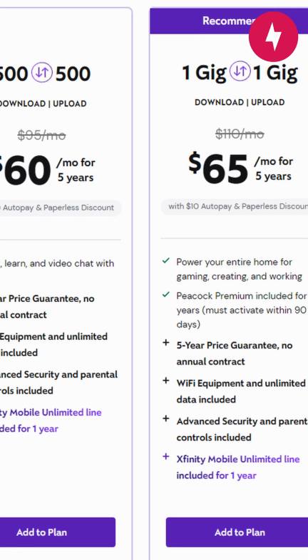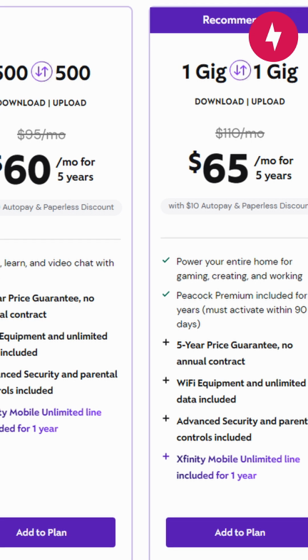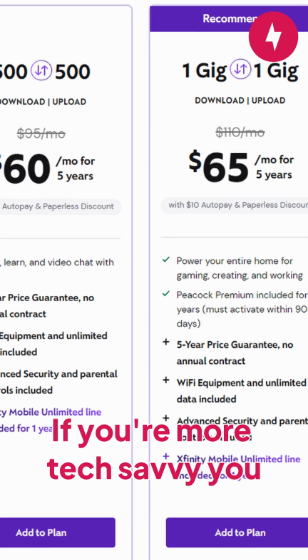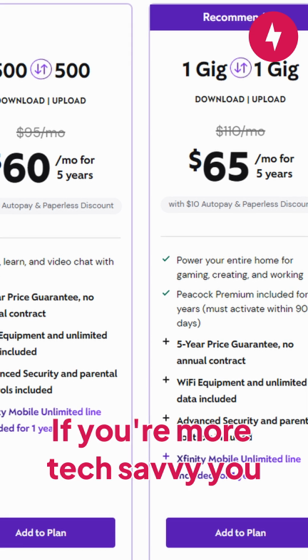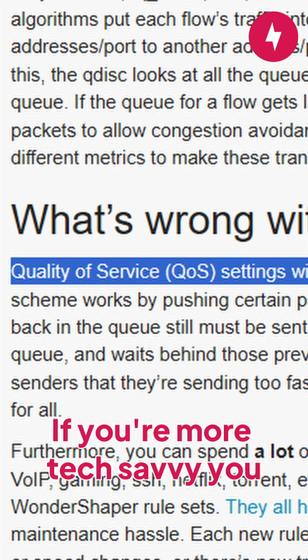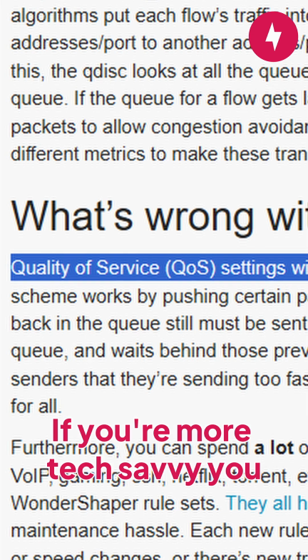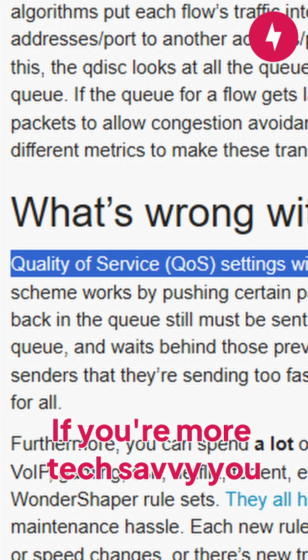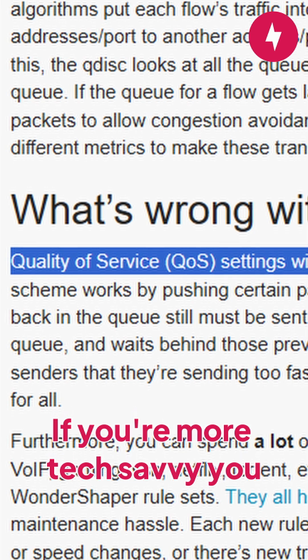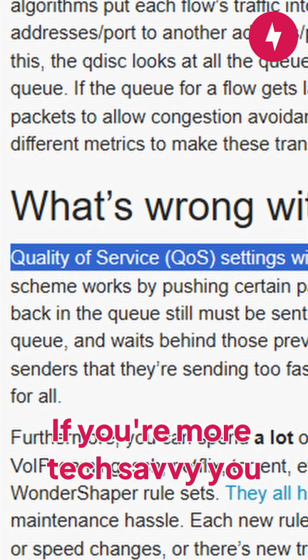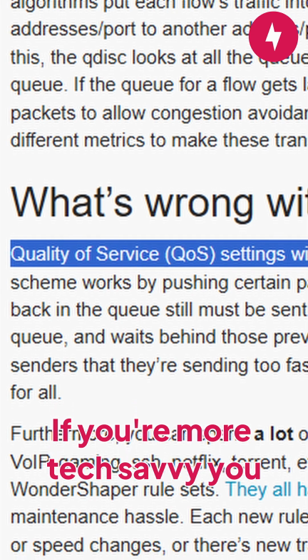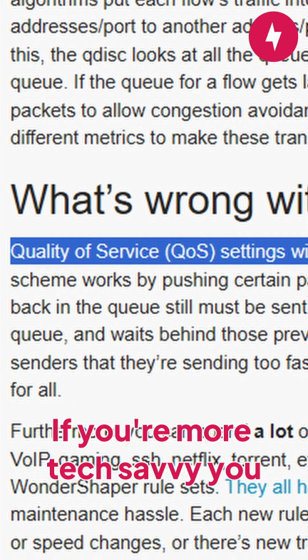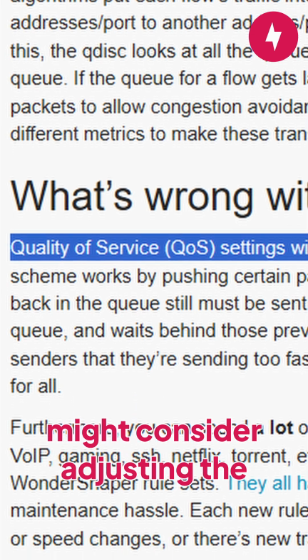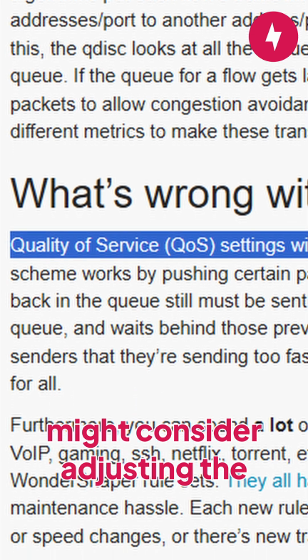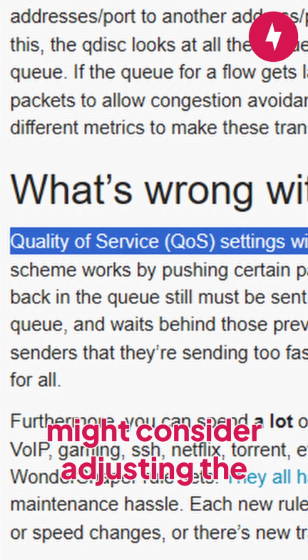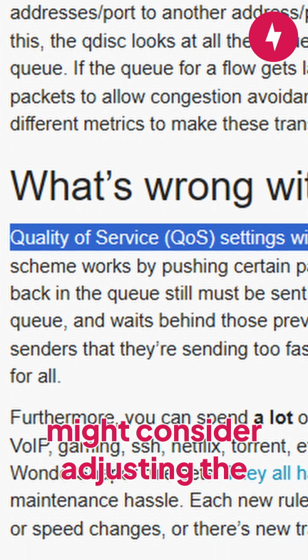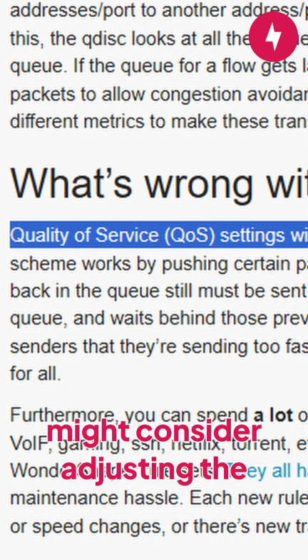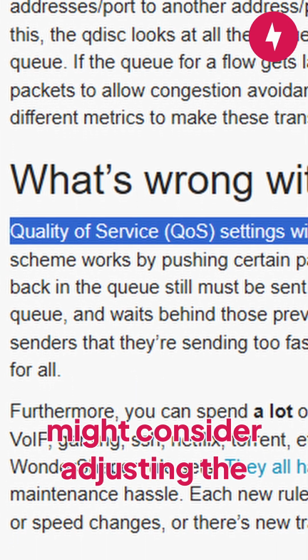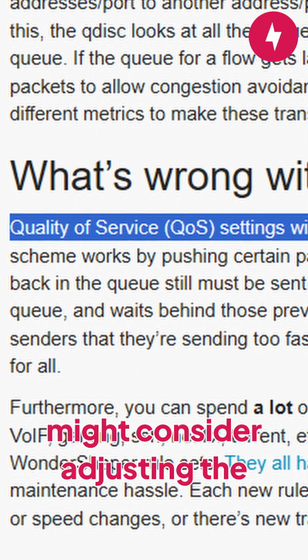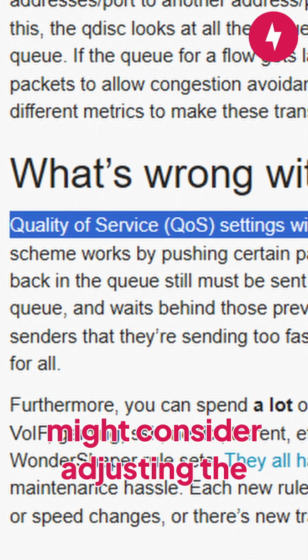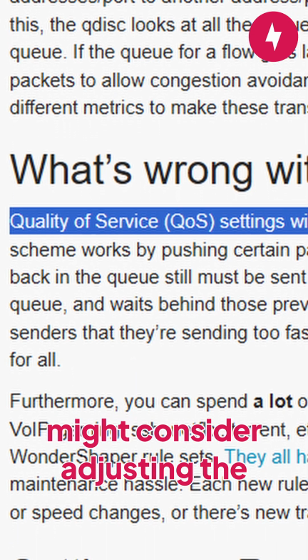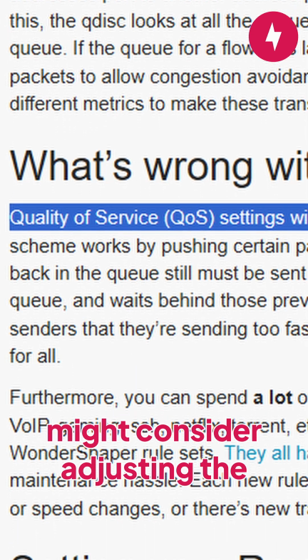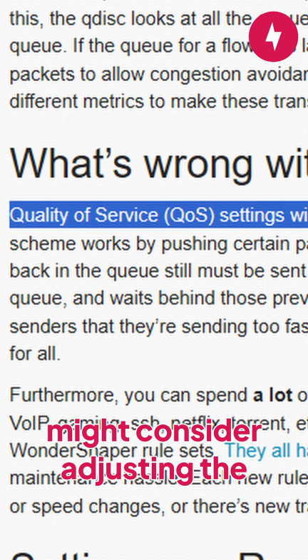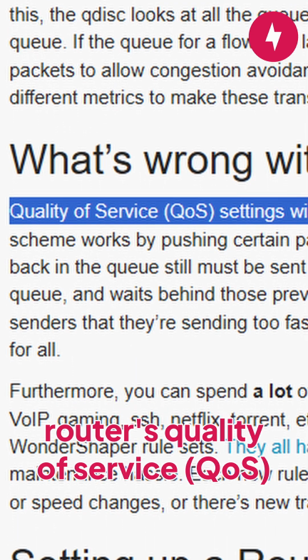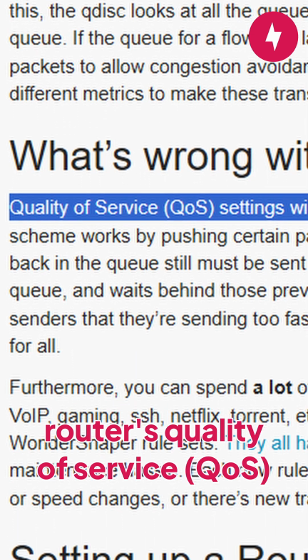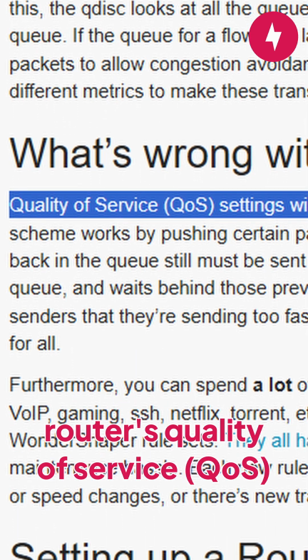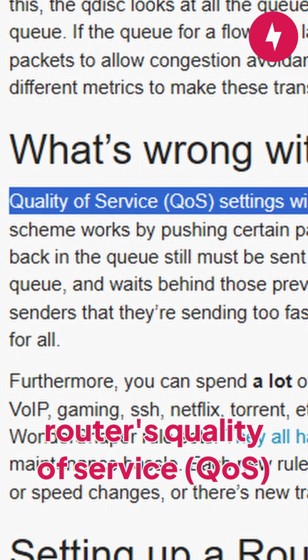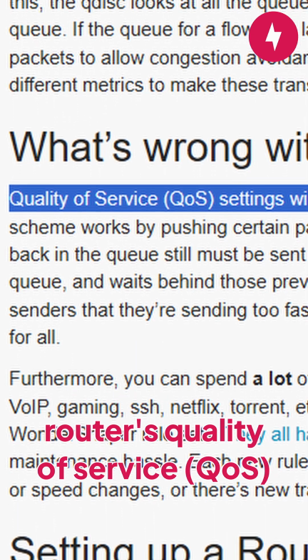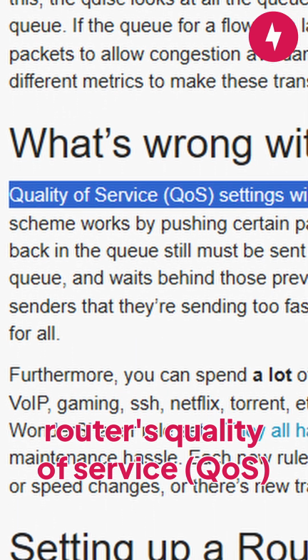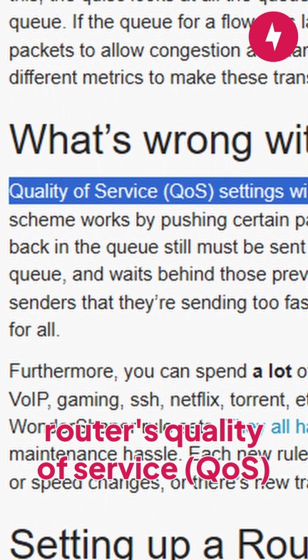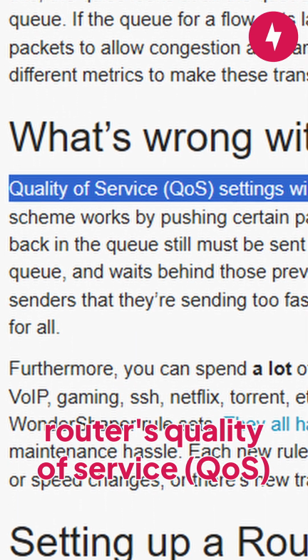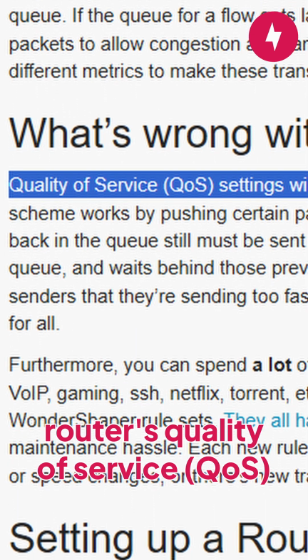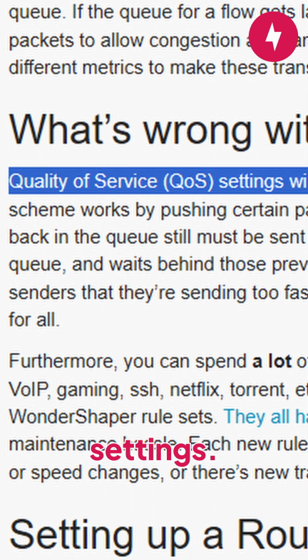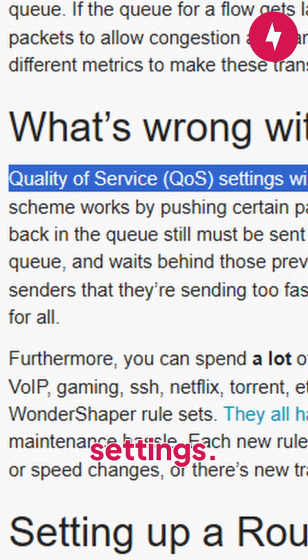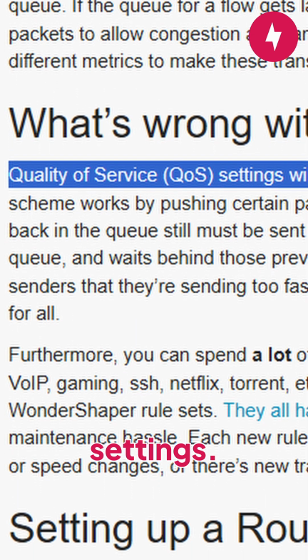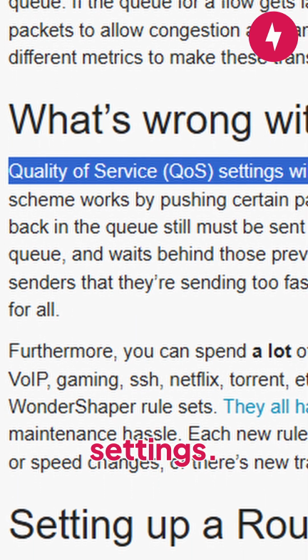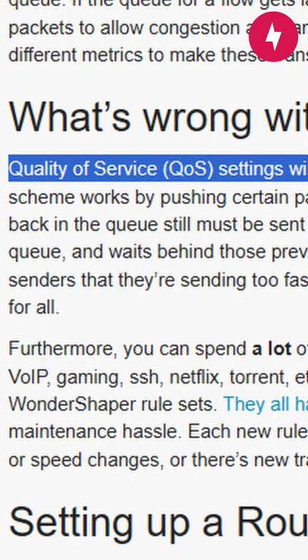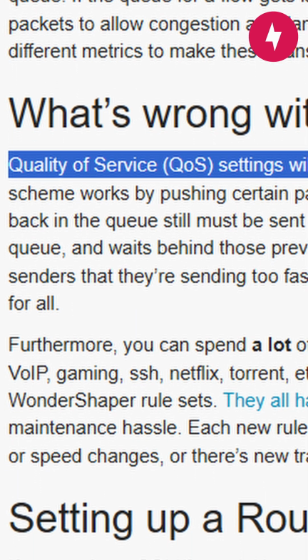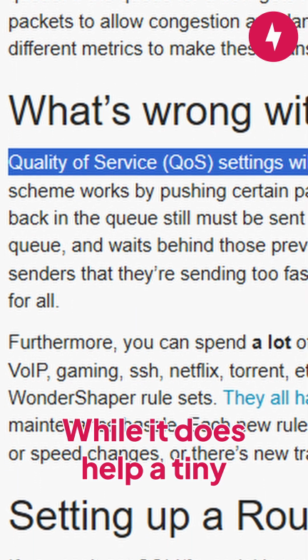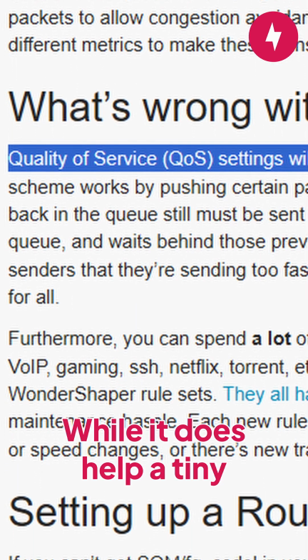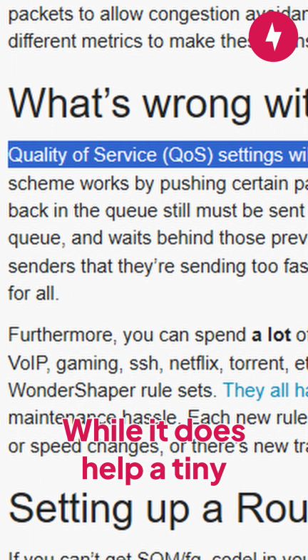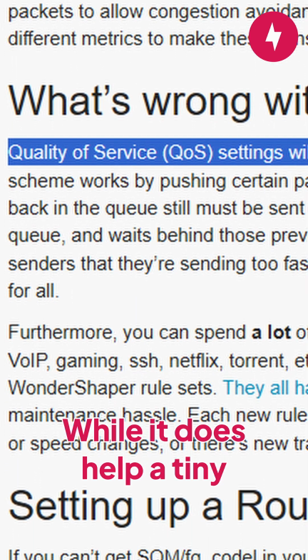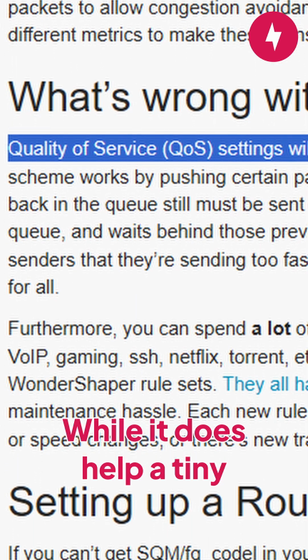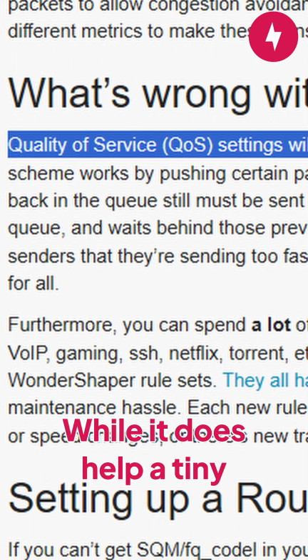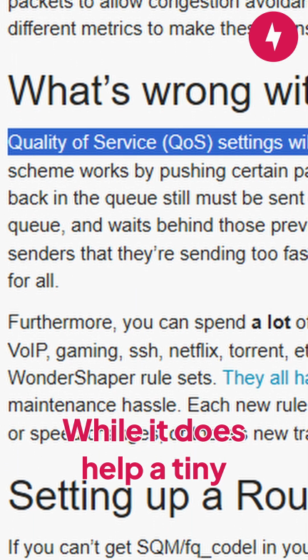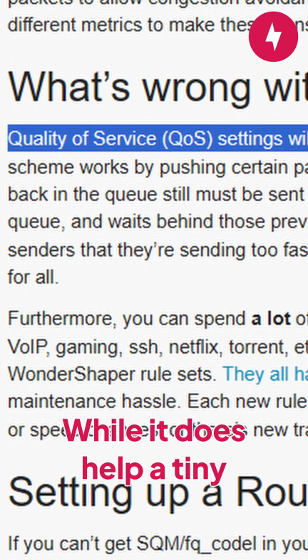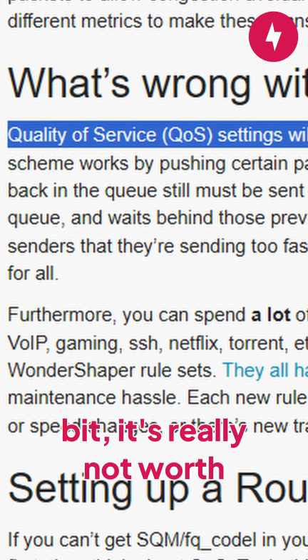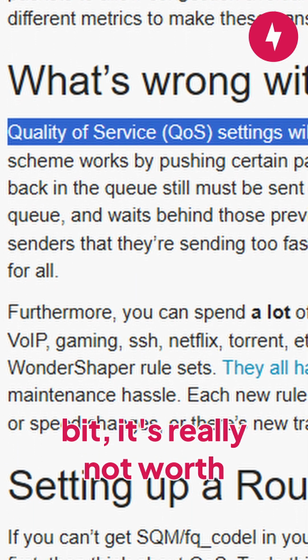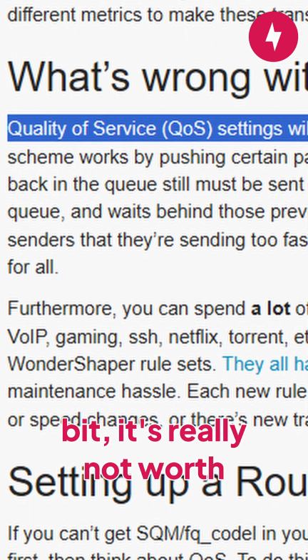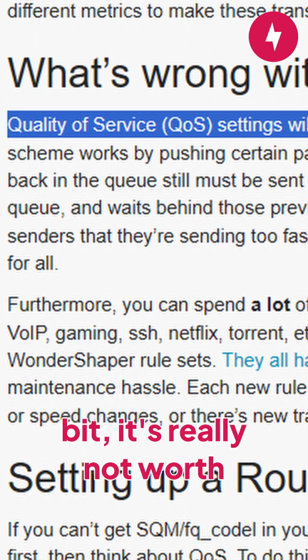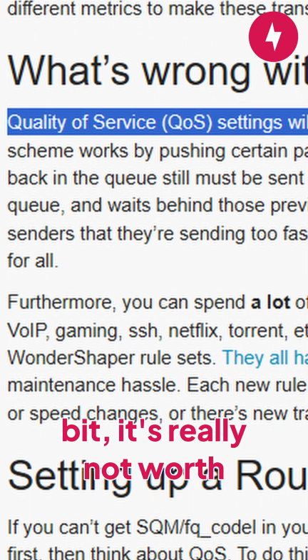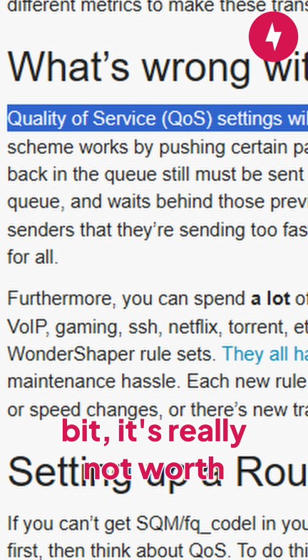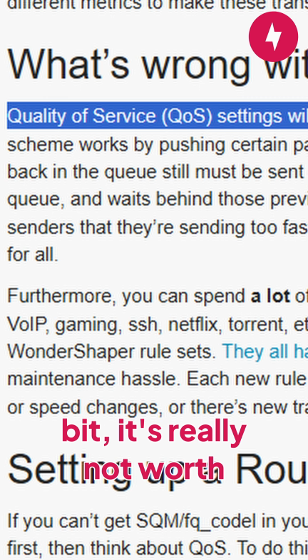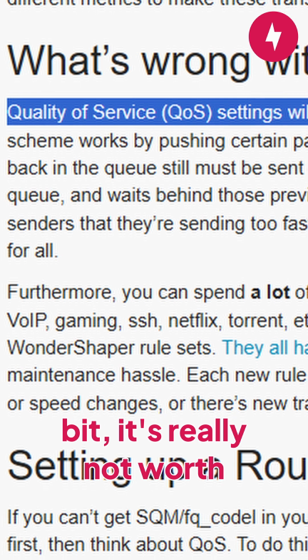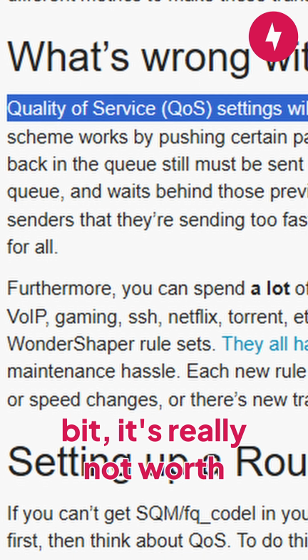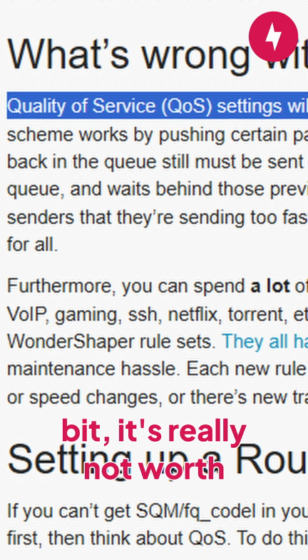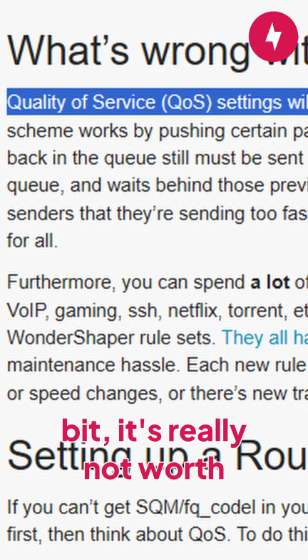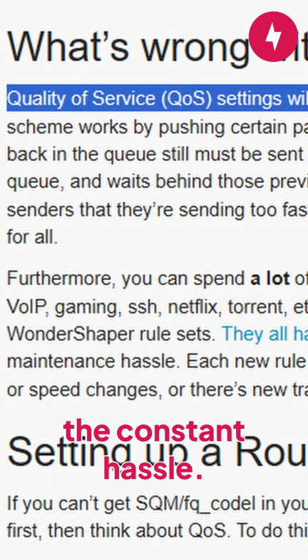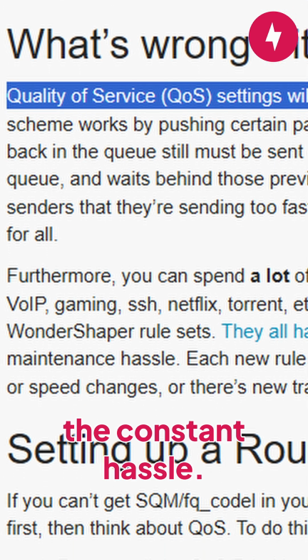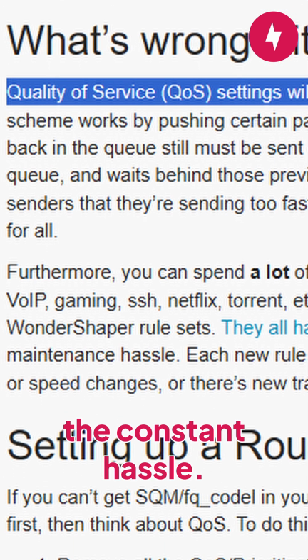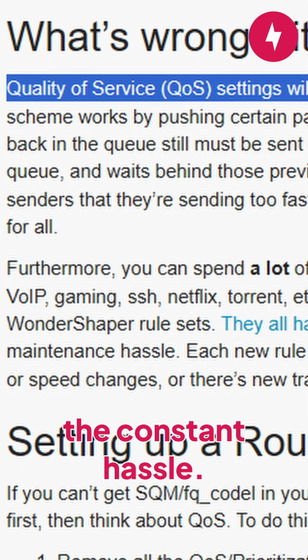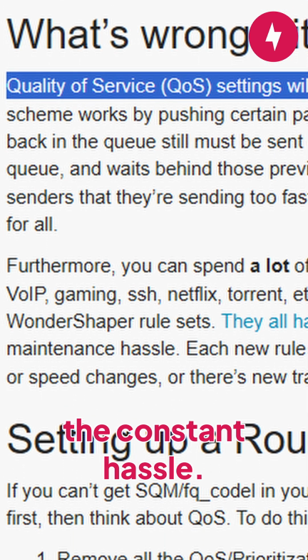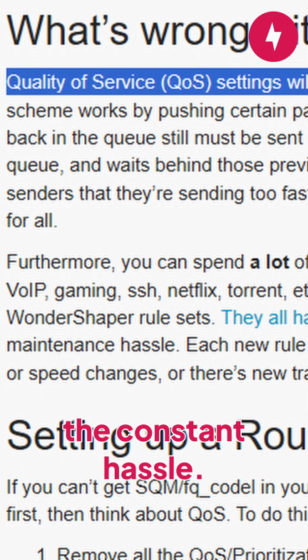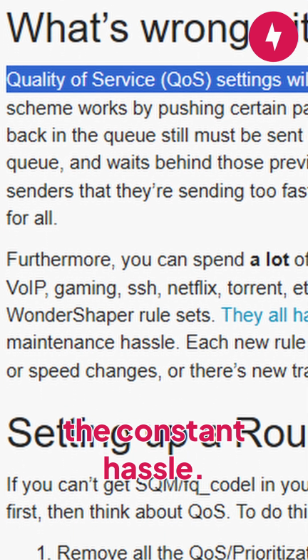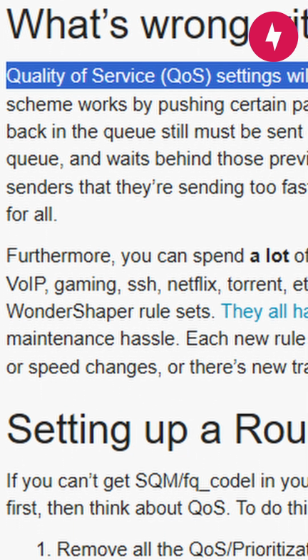If you're more tech-savvy, you might consider adjusting the router's quality of service settings. While it does help a tiny bit, it's really not worth the constant hassle.